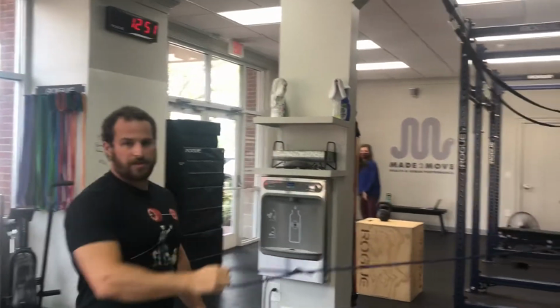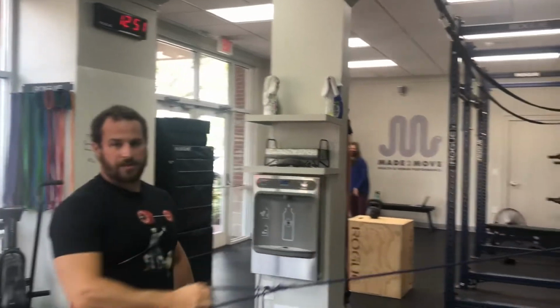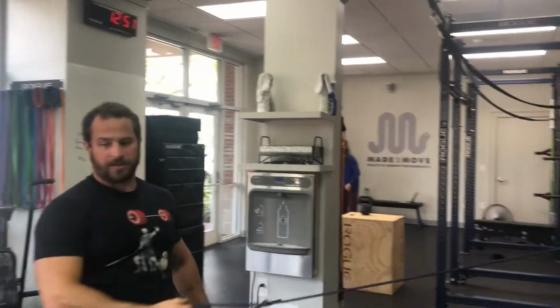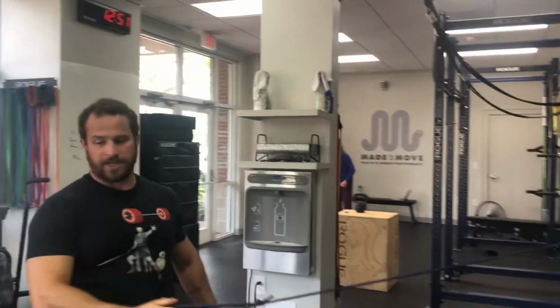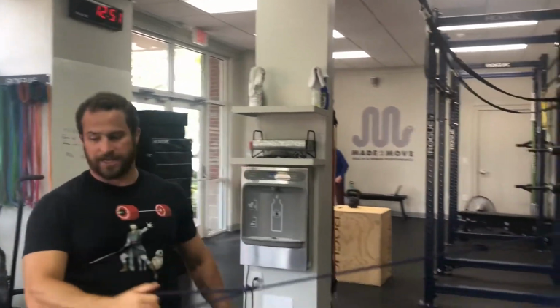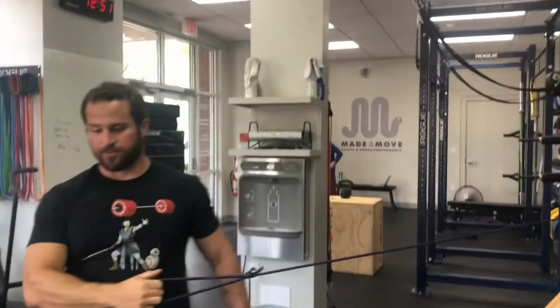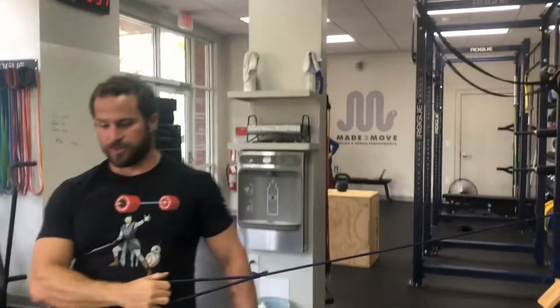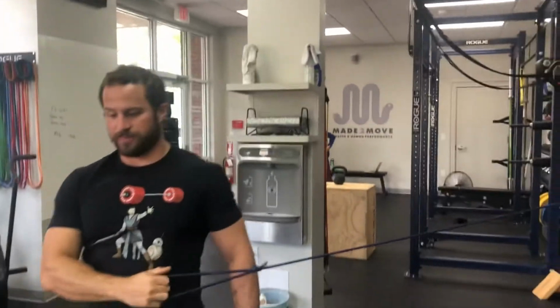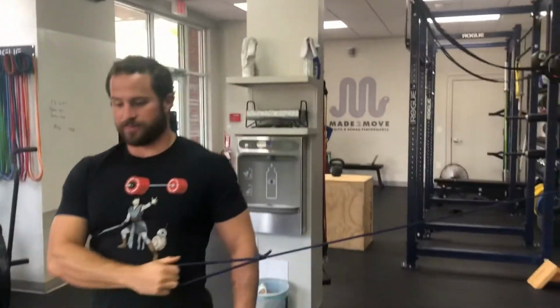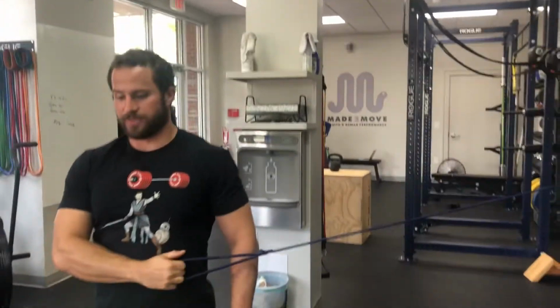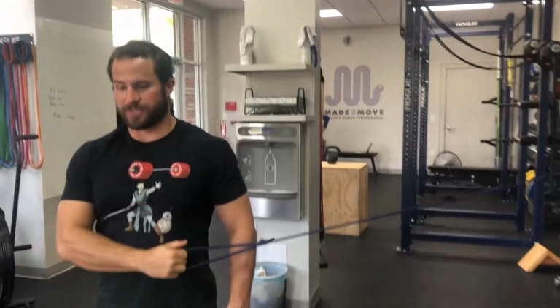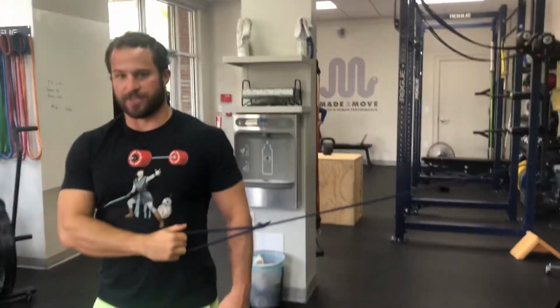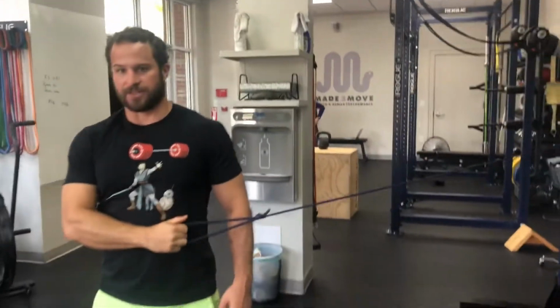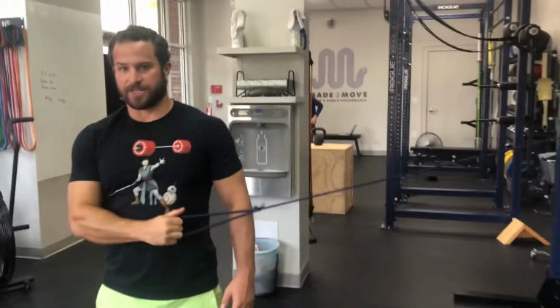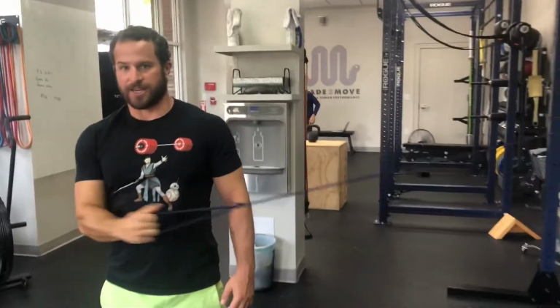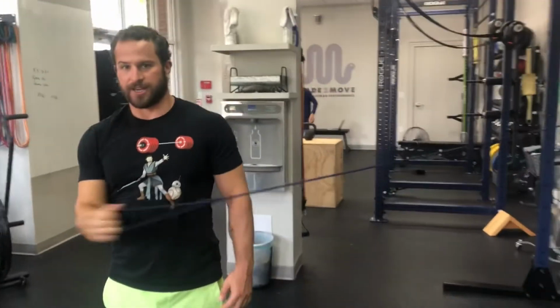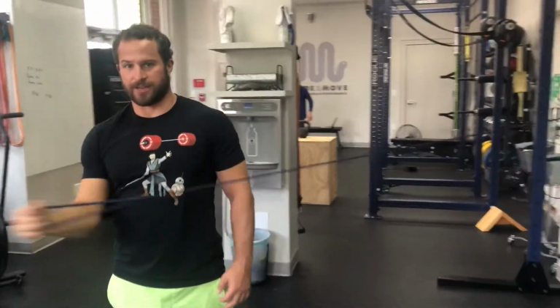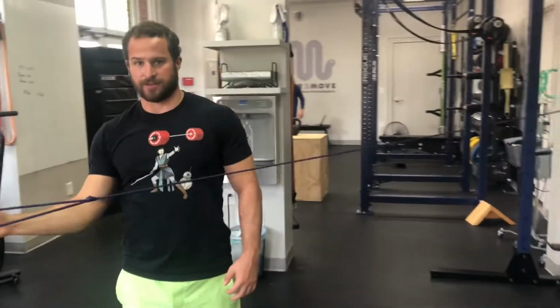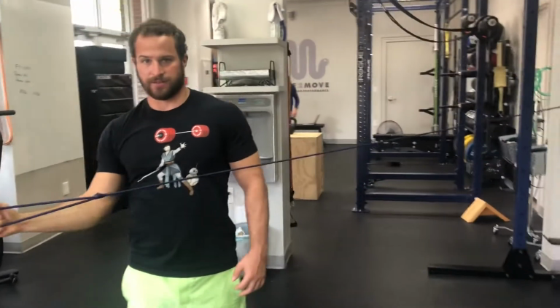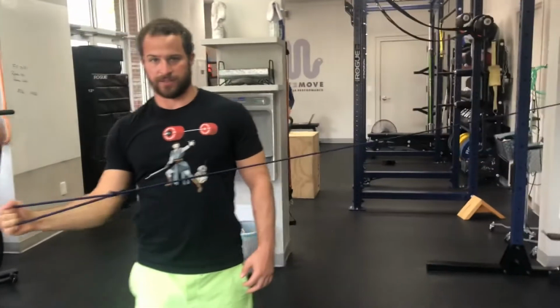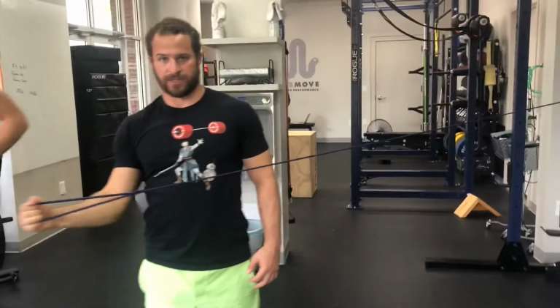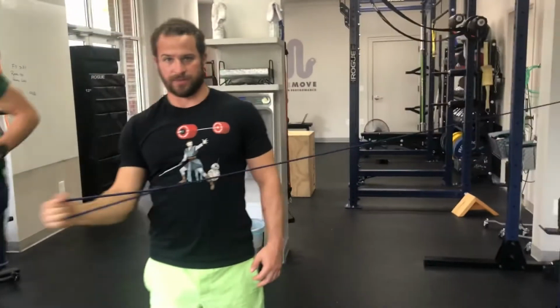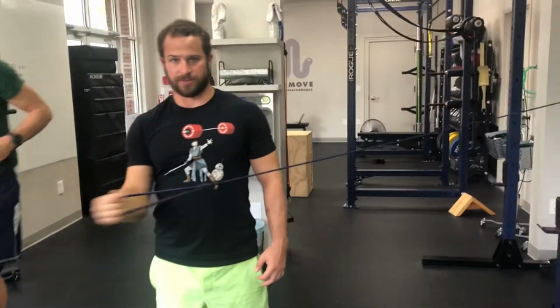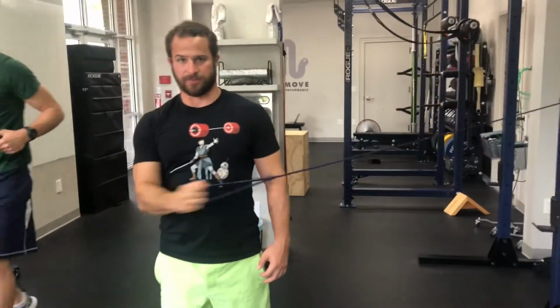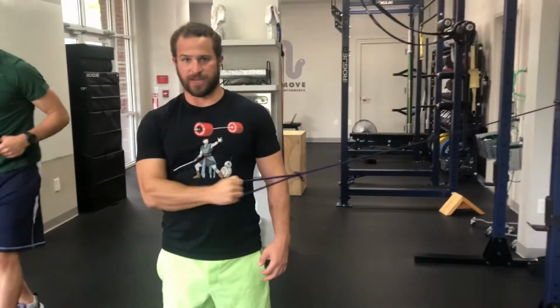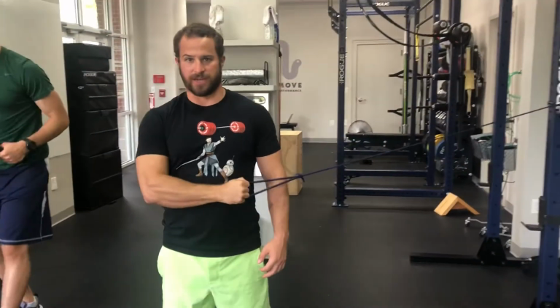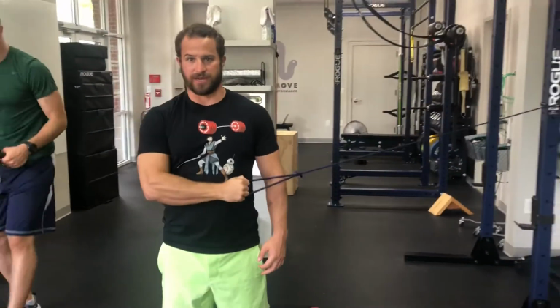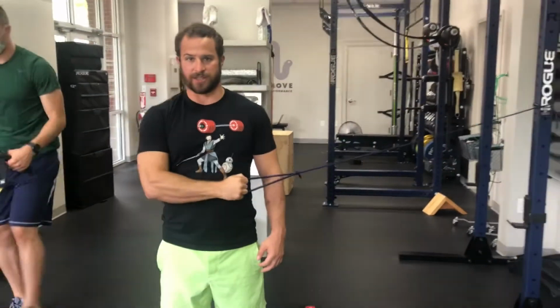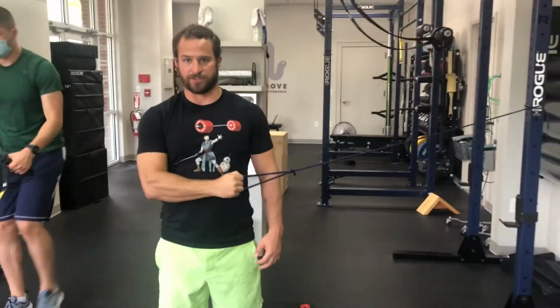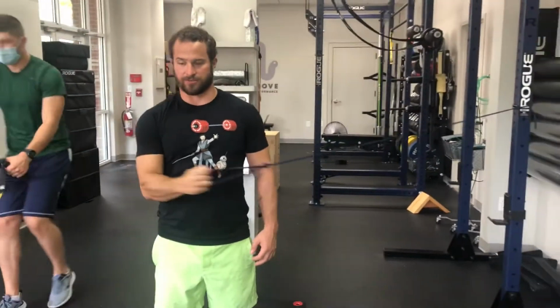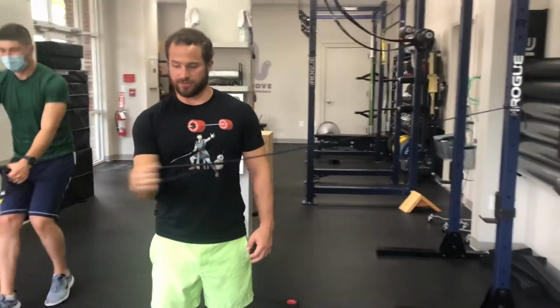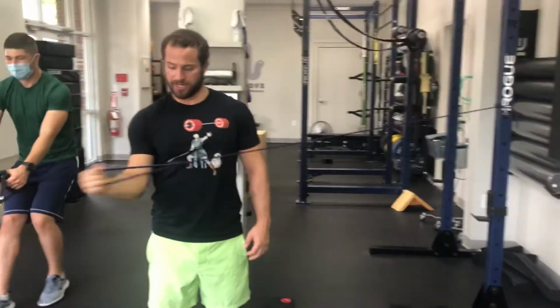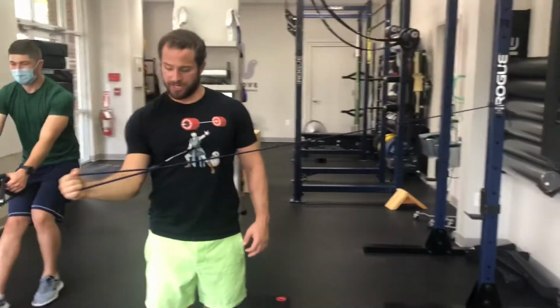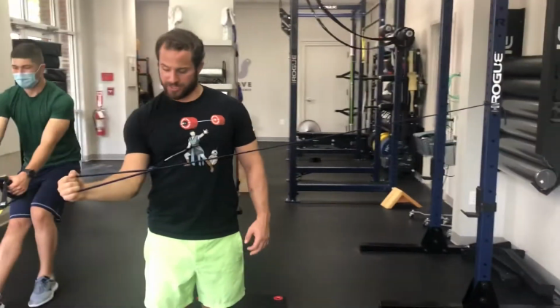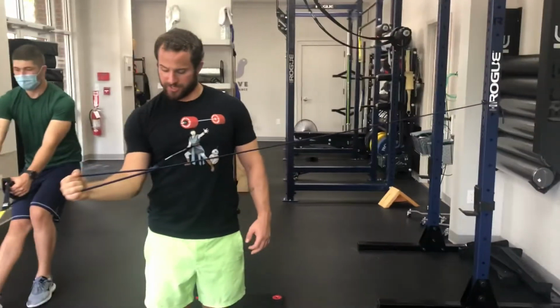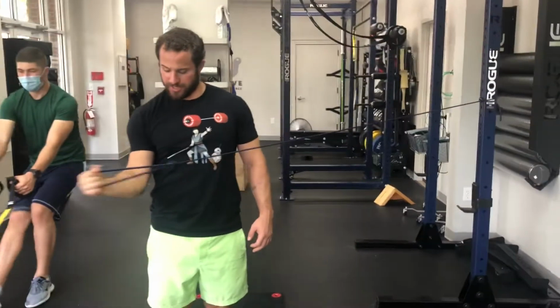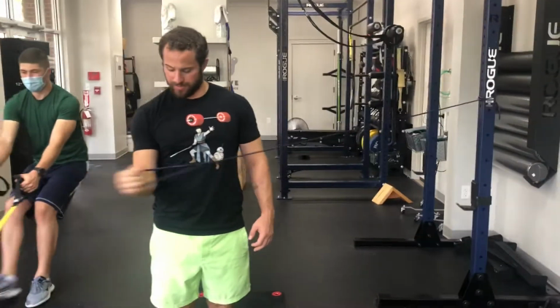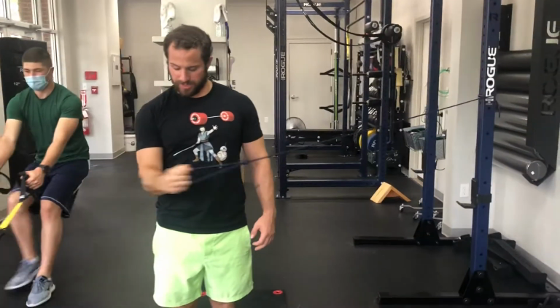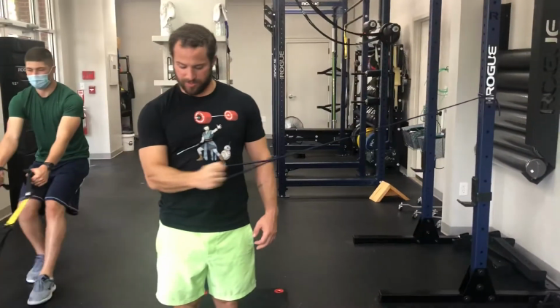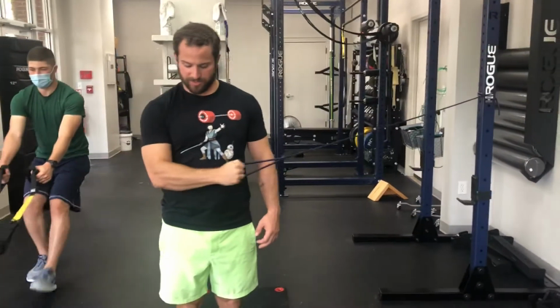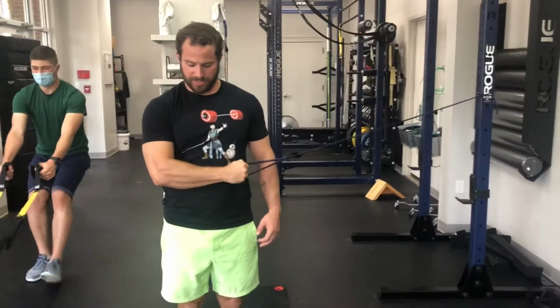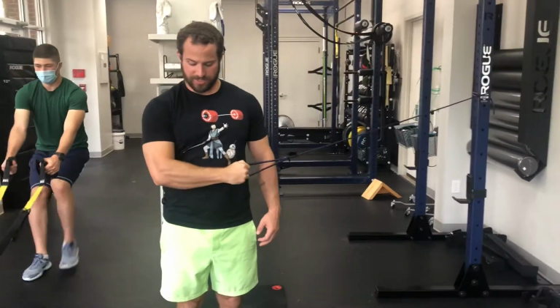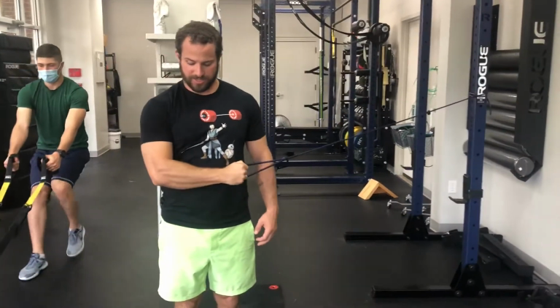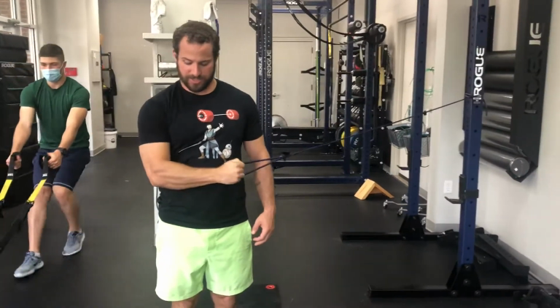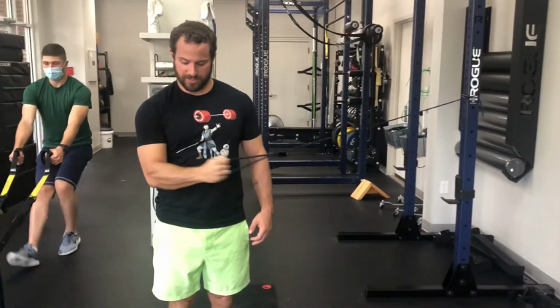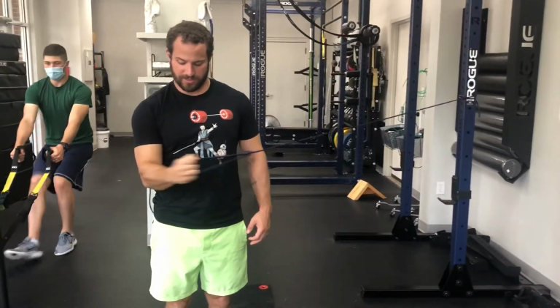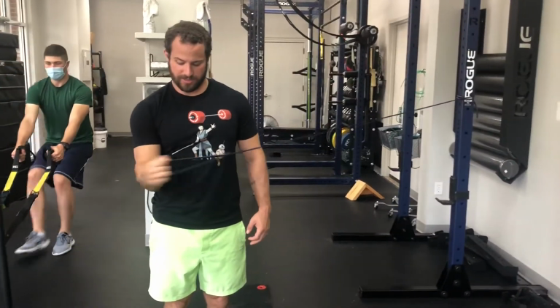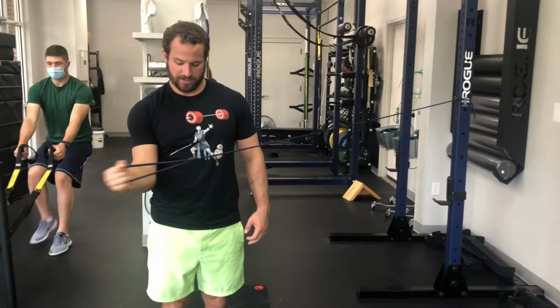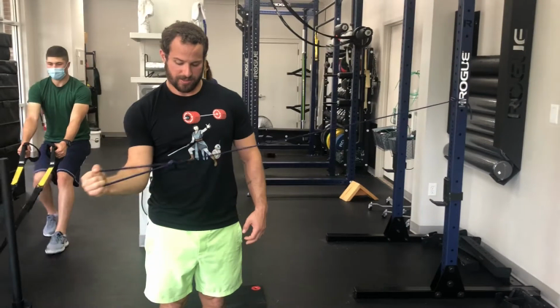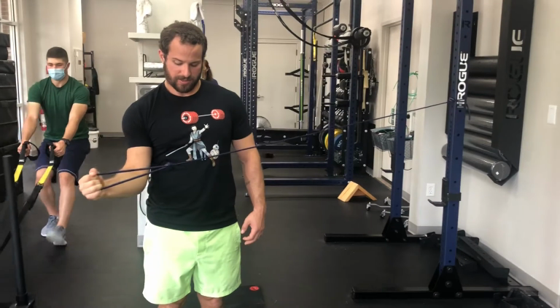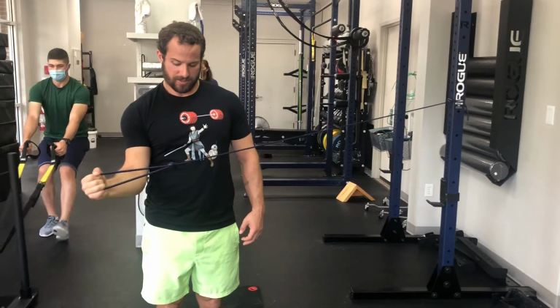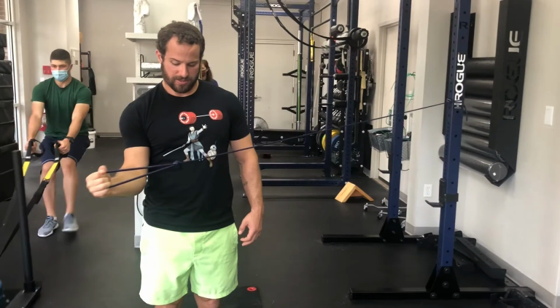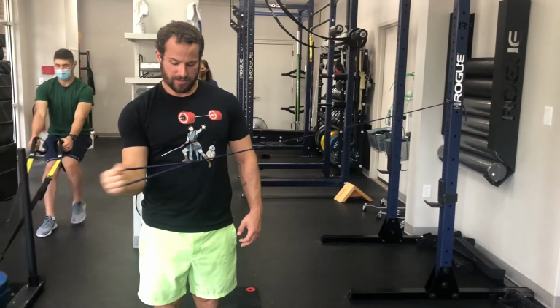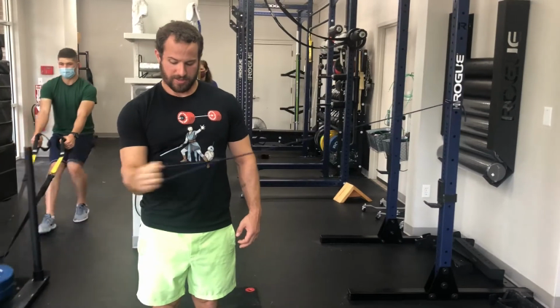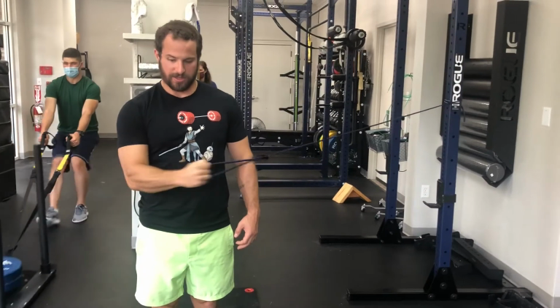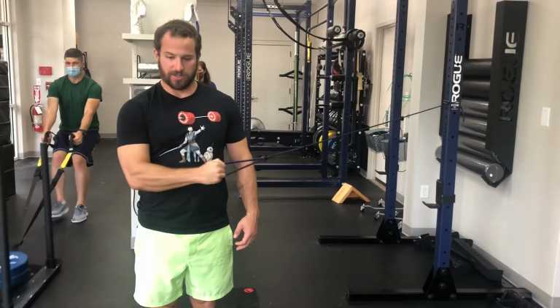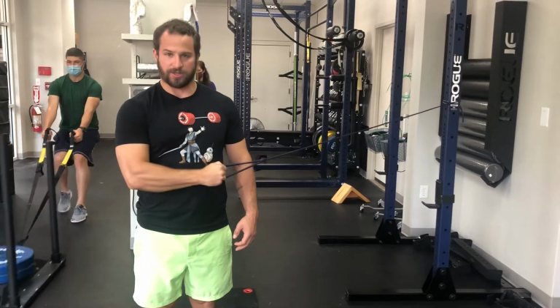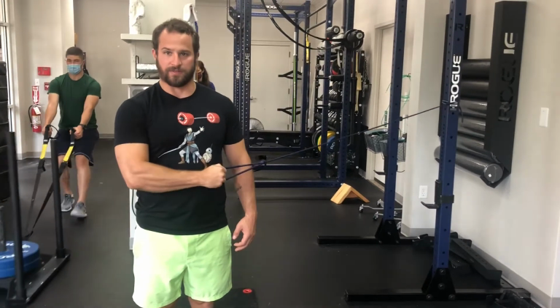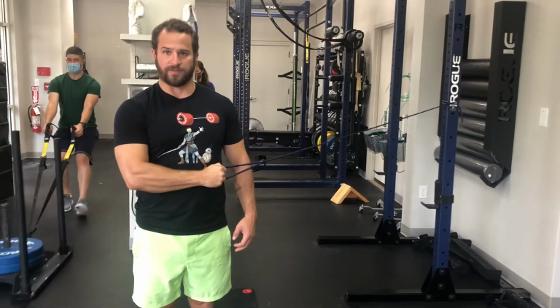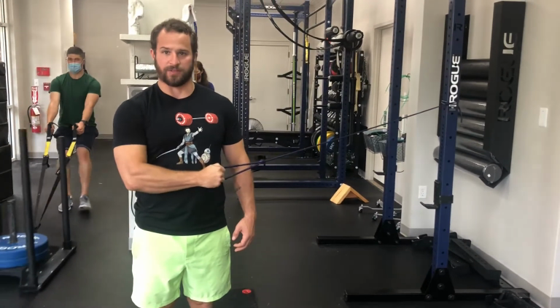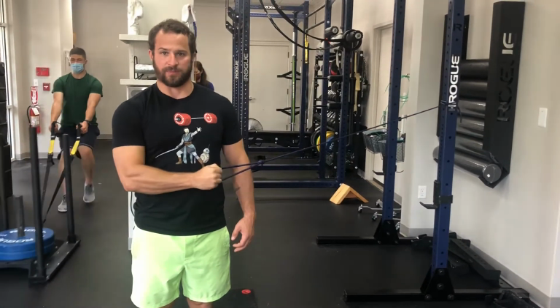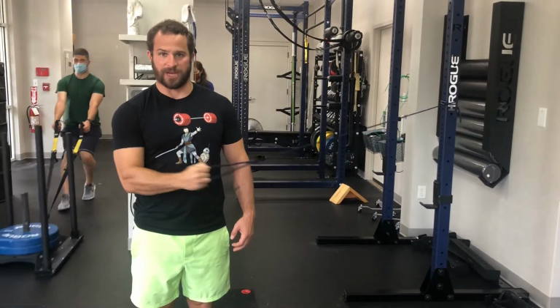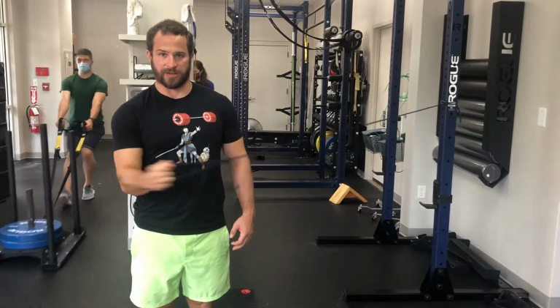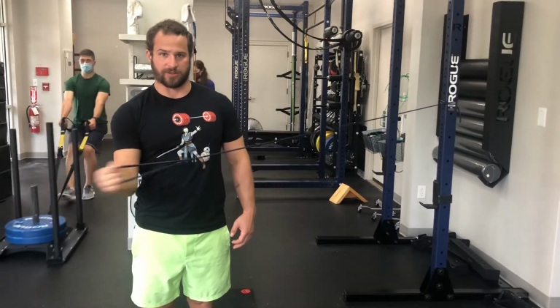Last one: just at your side — typical band external rotation. Keep your elbow tucked in. You should feel it in the back here.